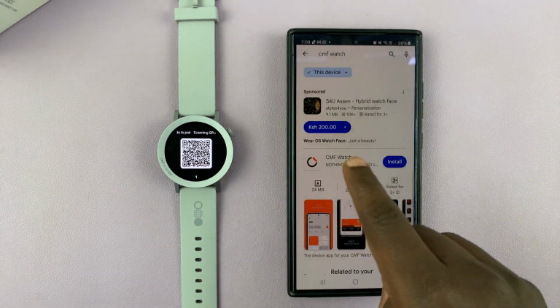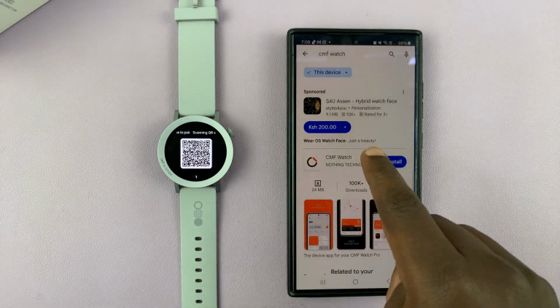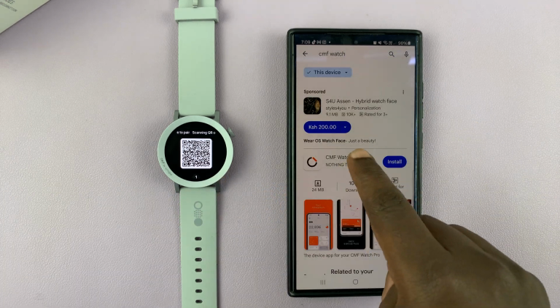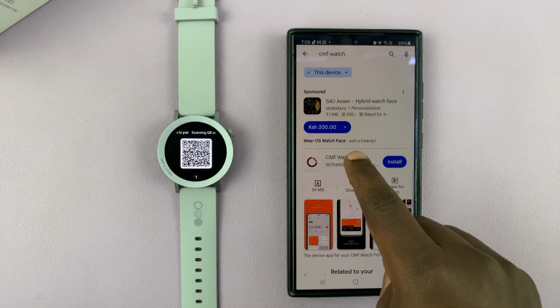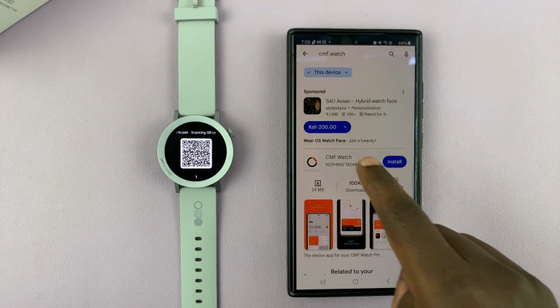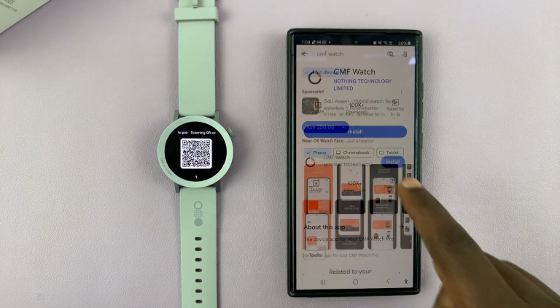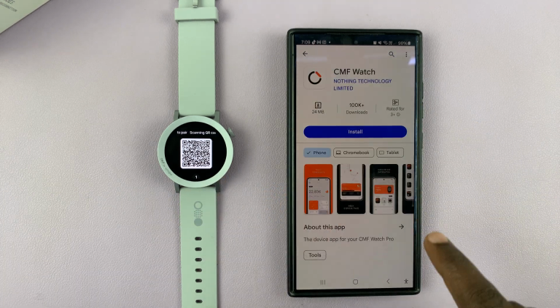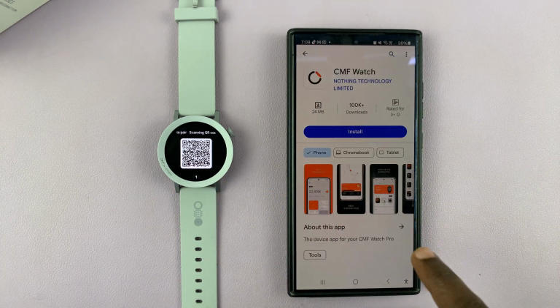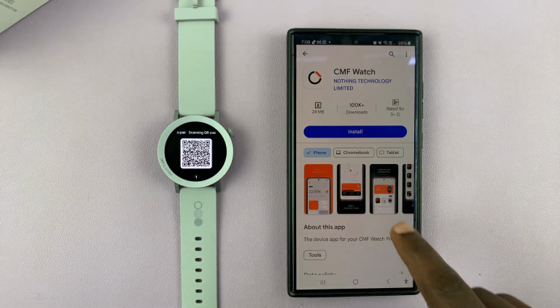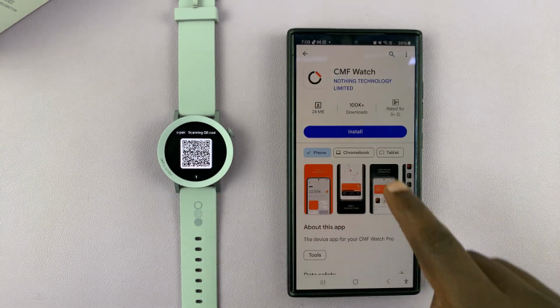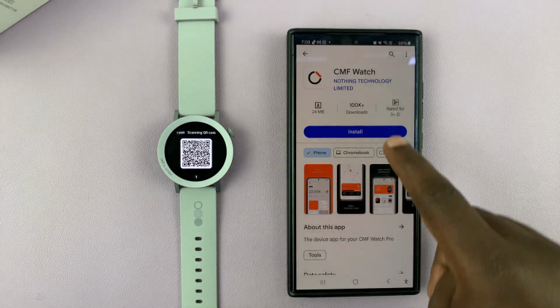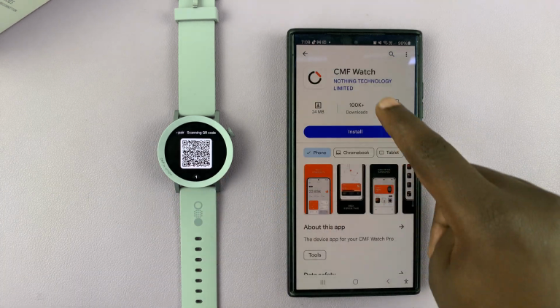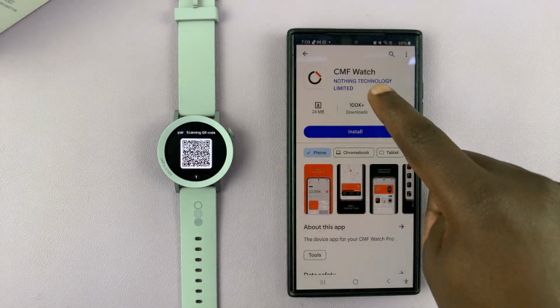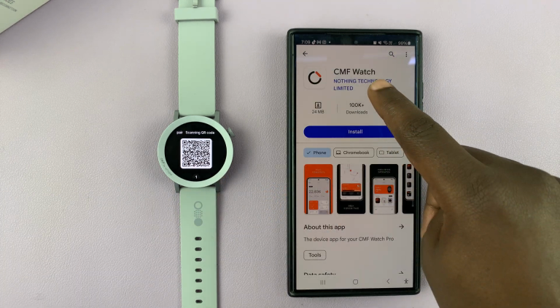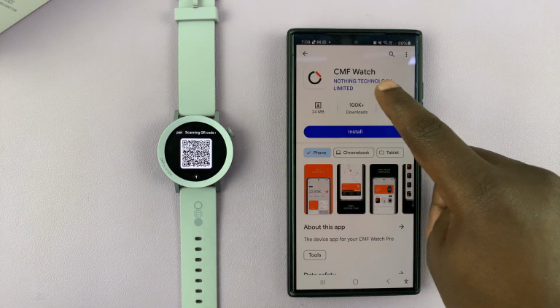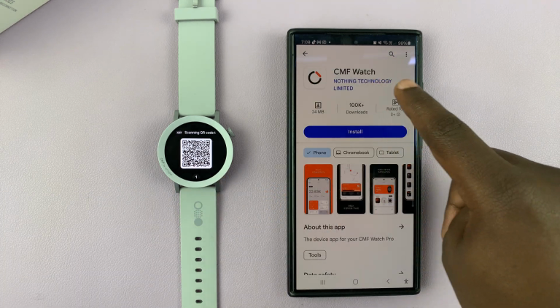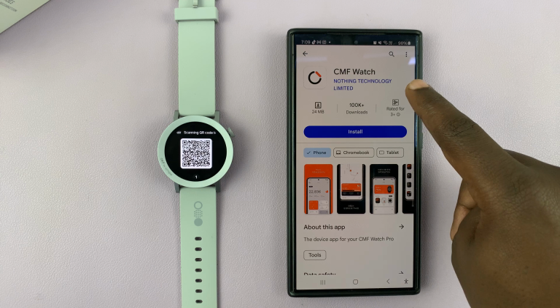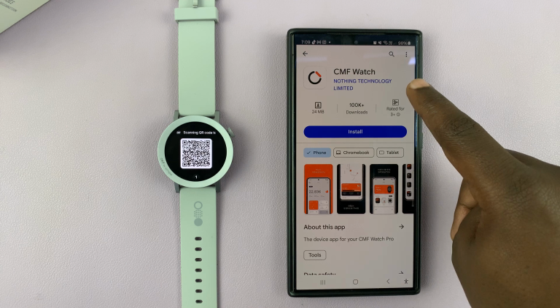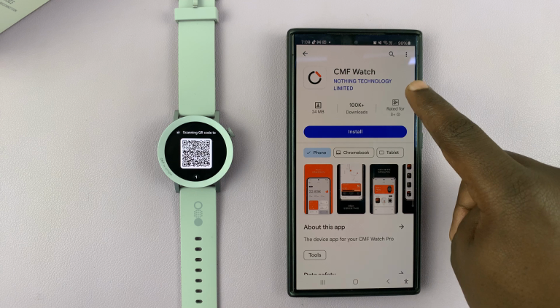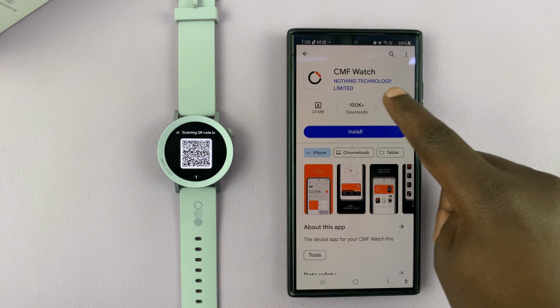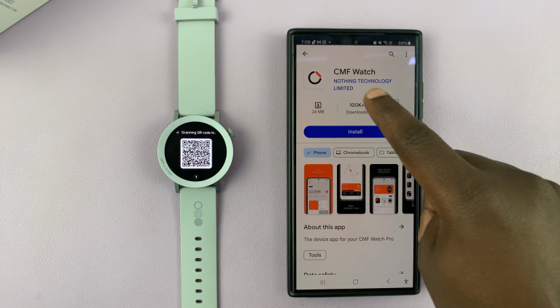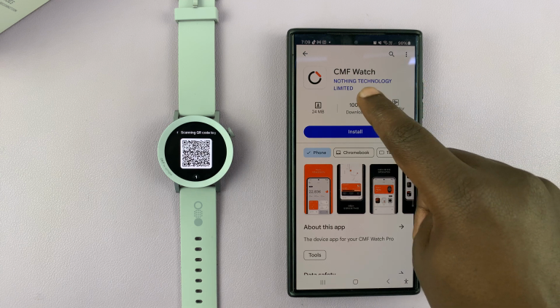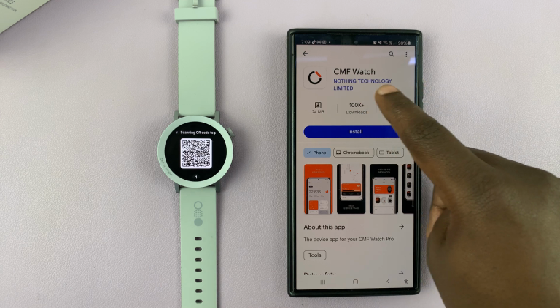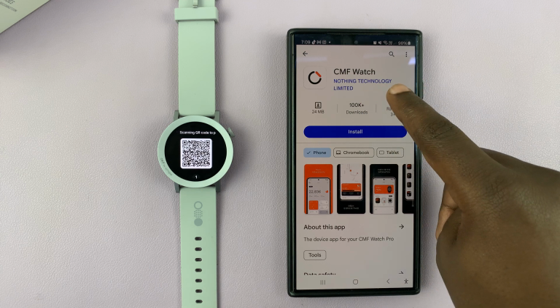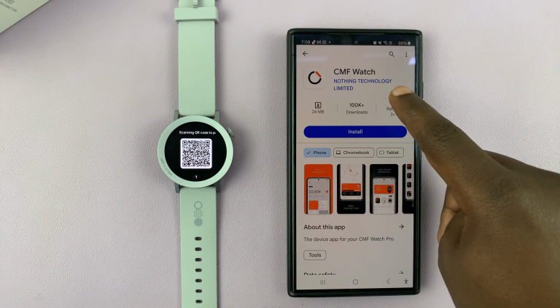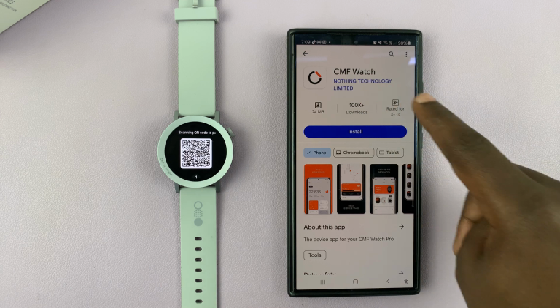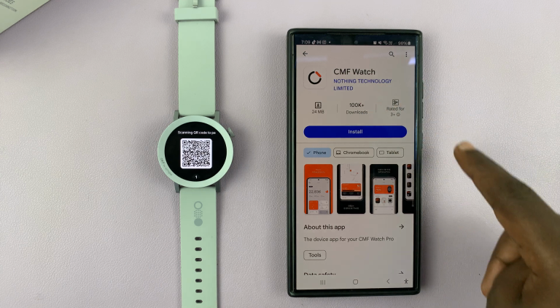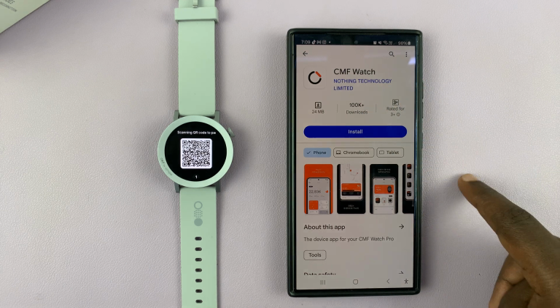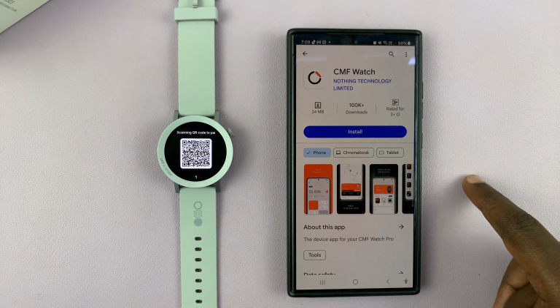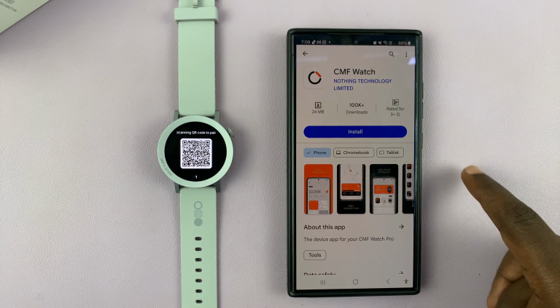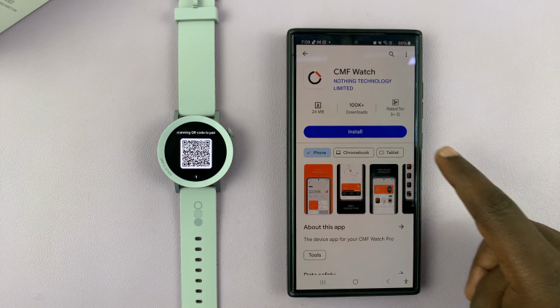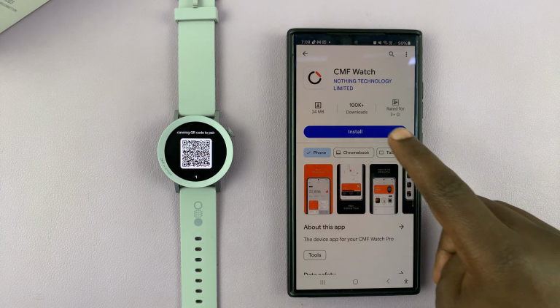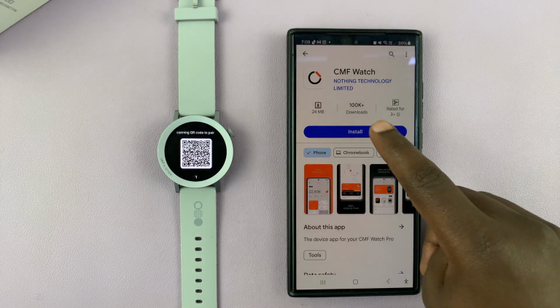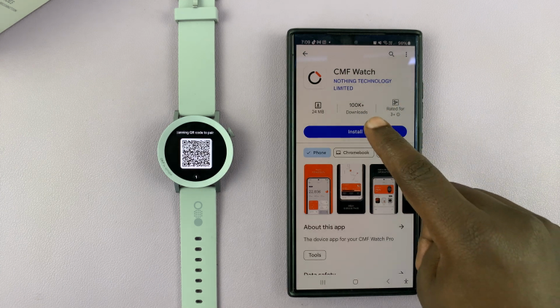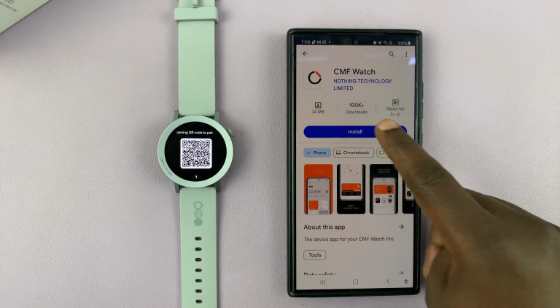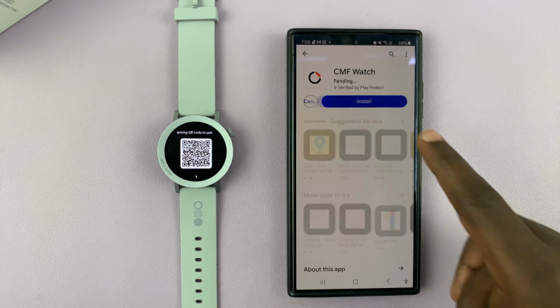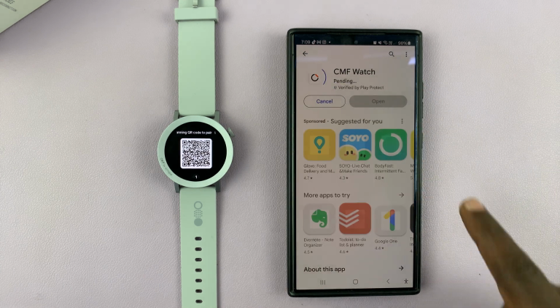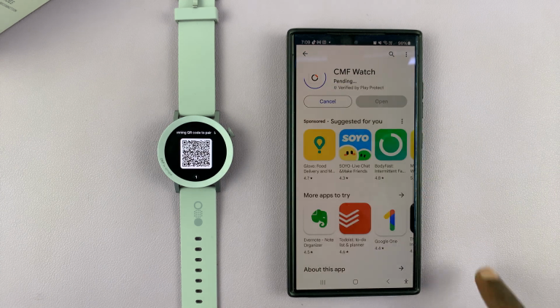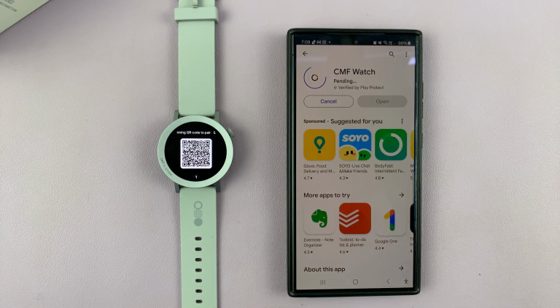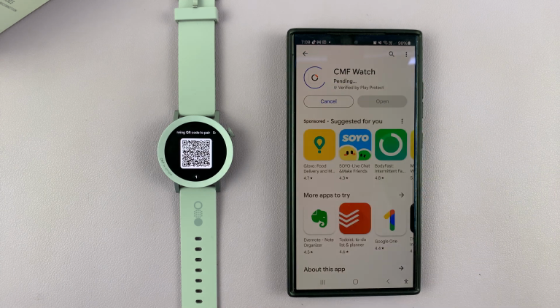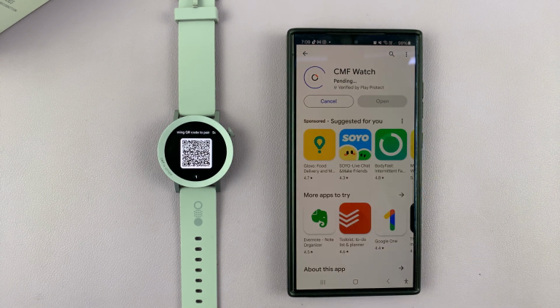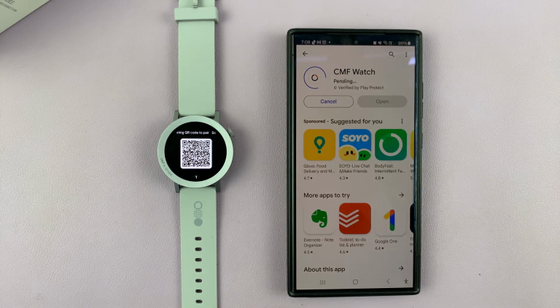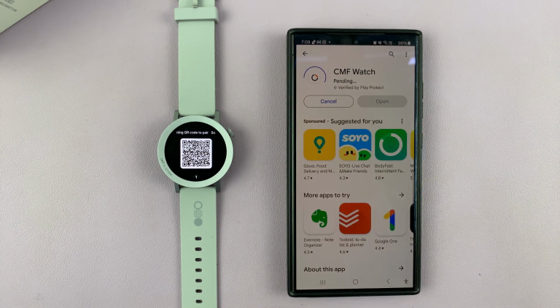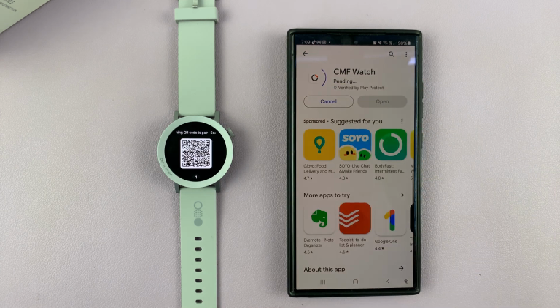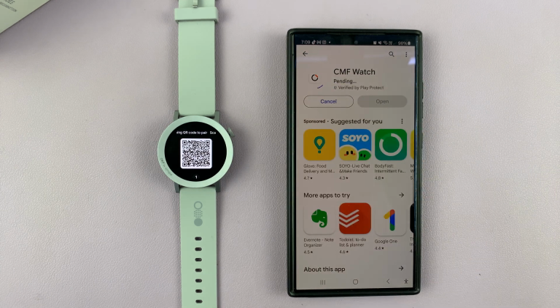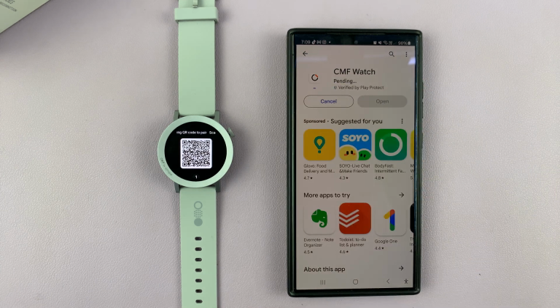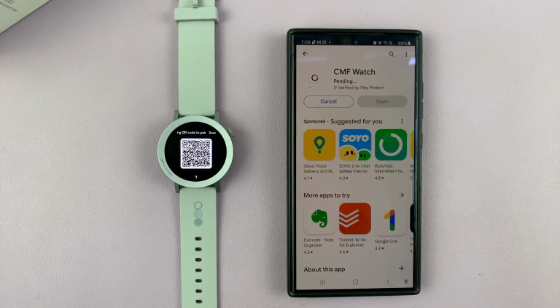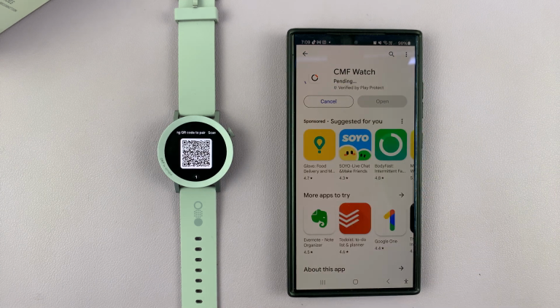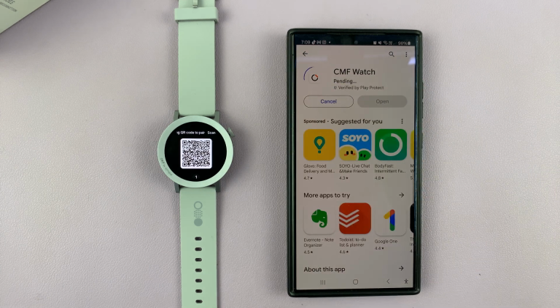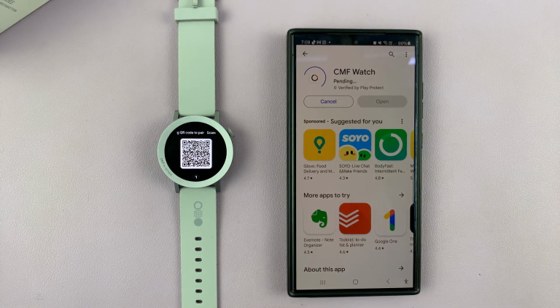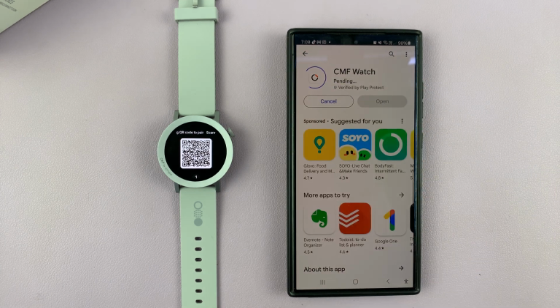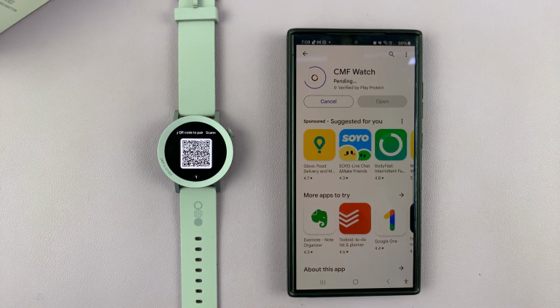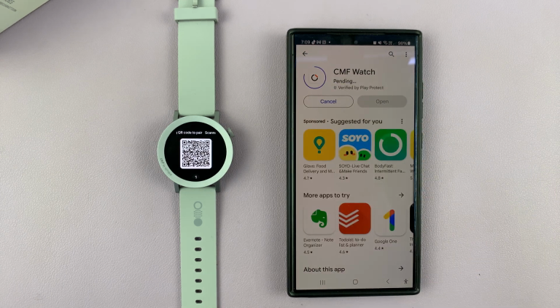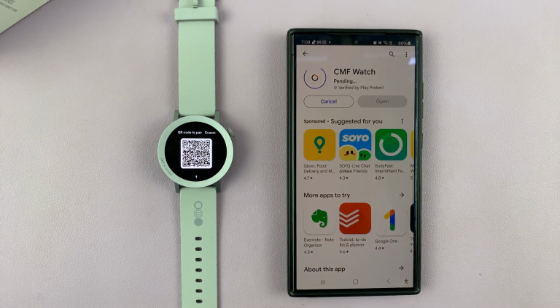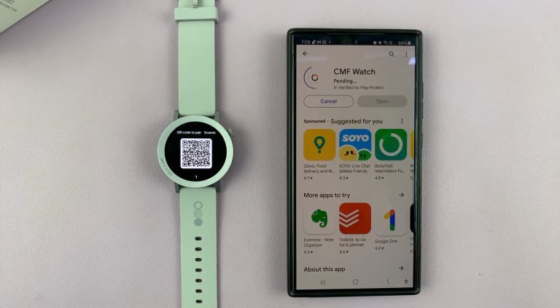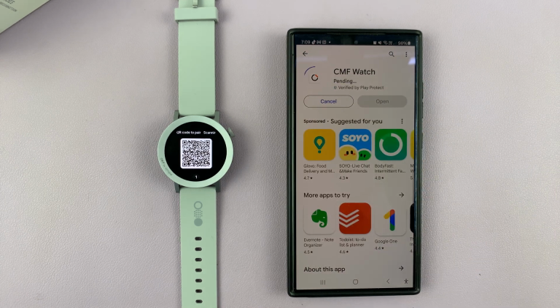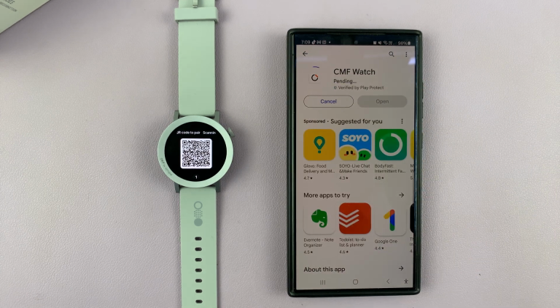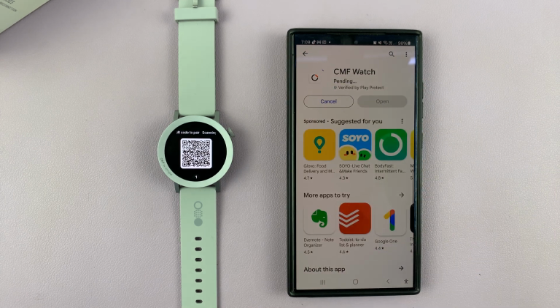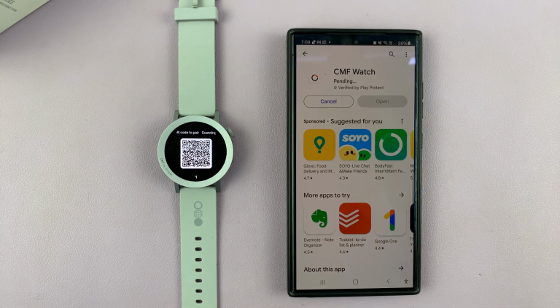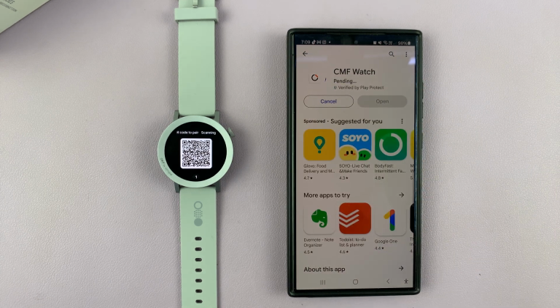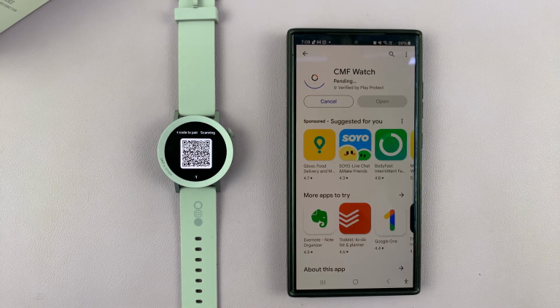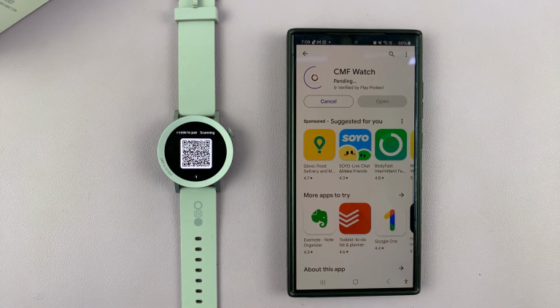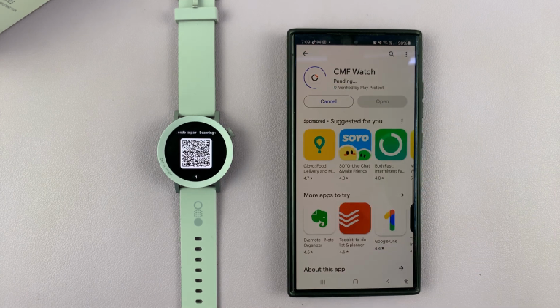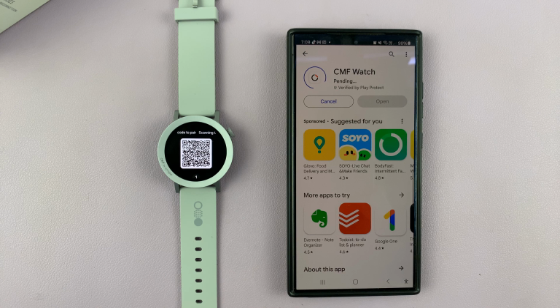Here it is — CMF Watch by Nothing Technology Limited. Just go ahead and install that app on your Android phone.